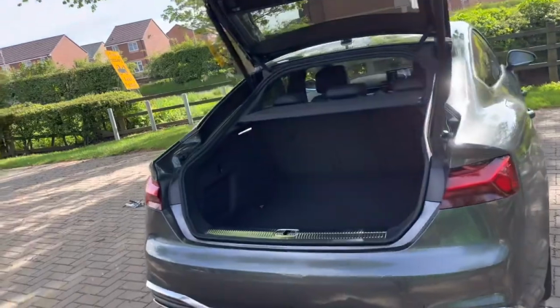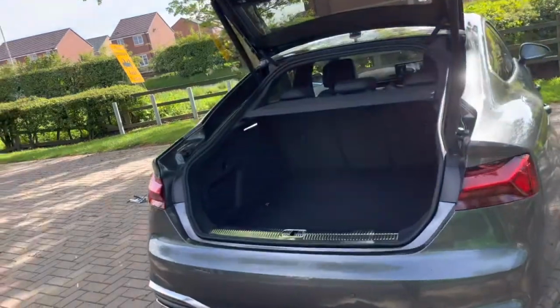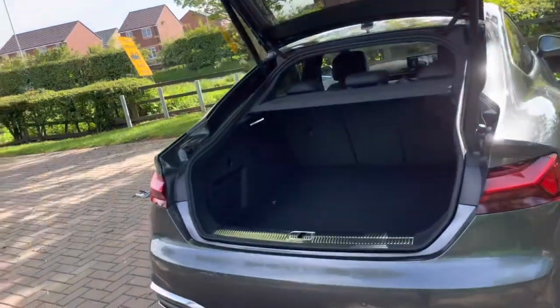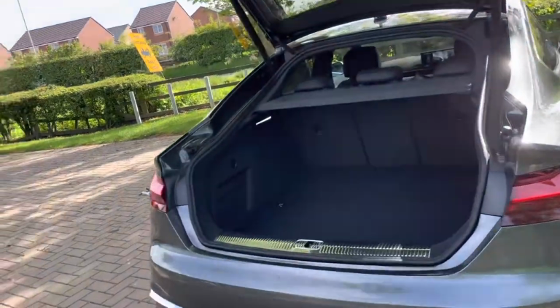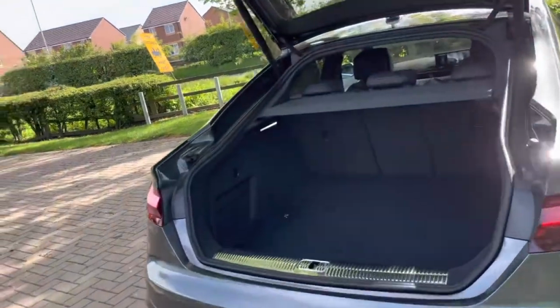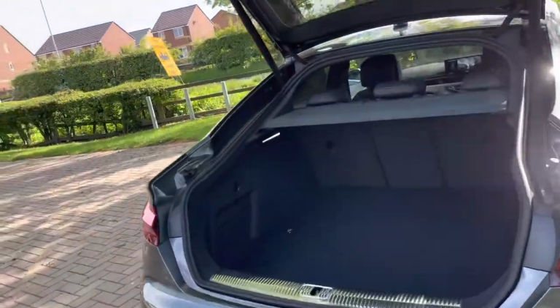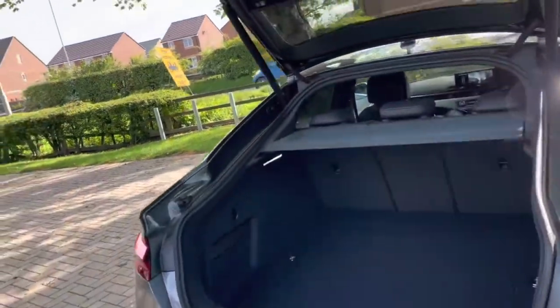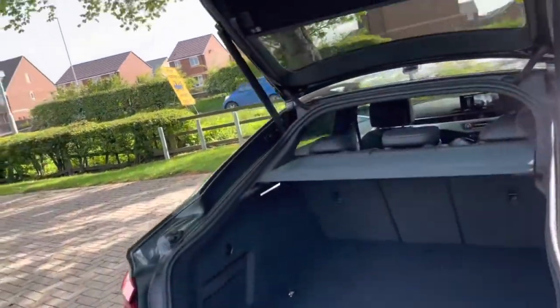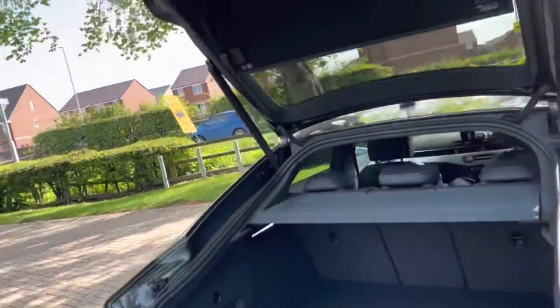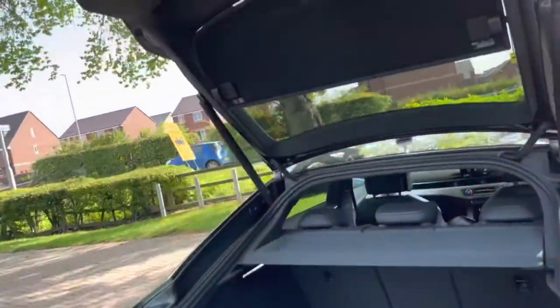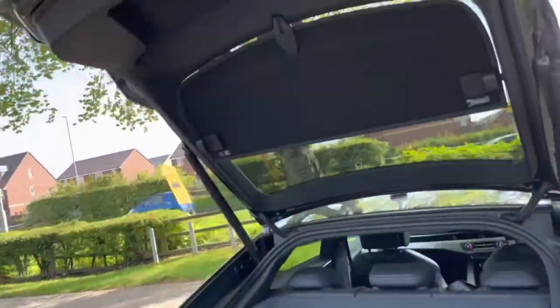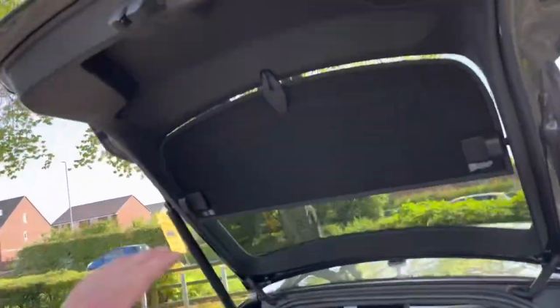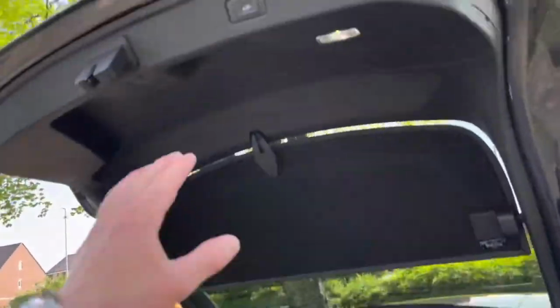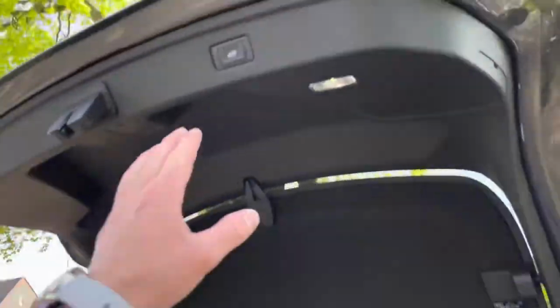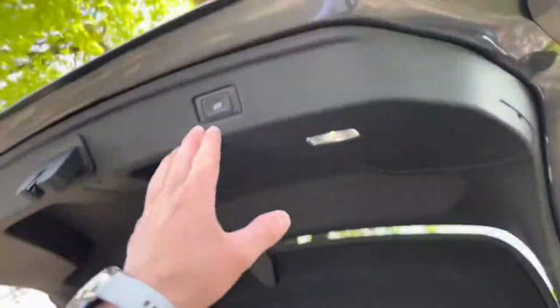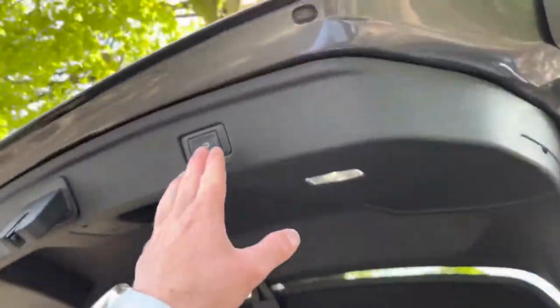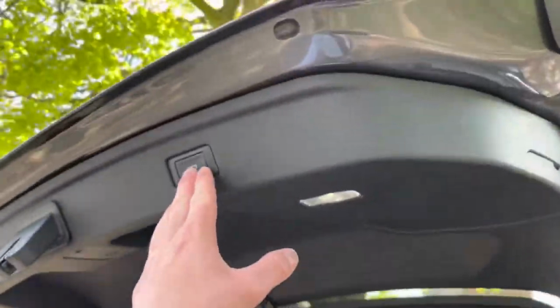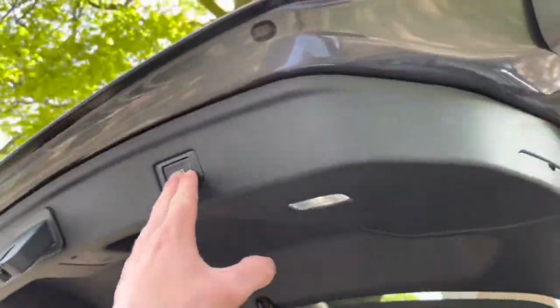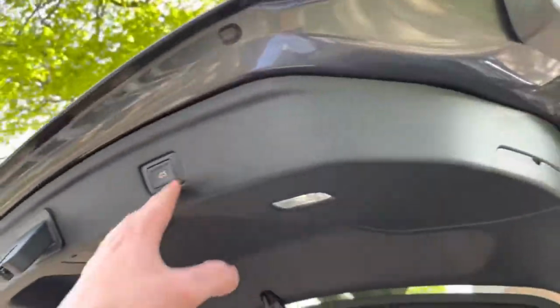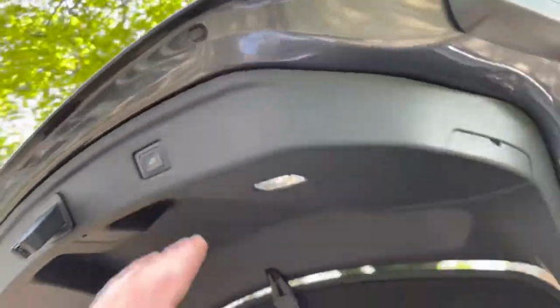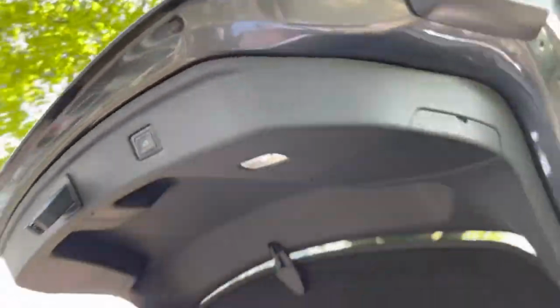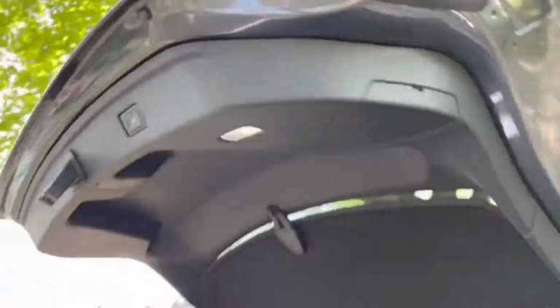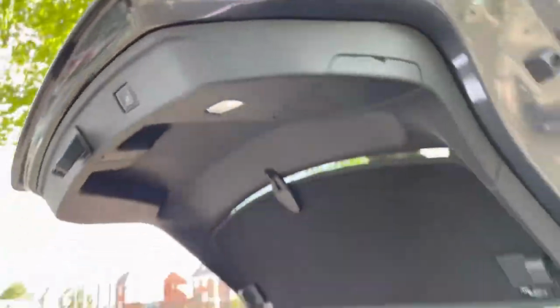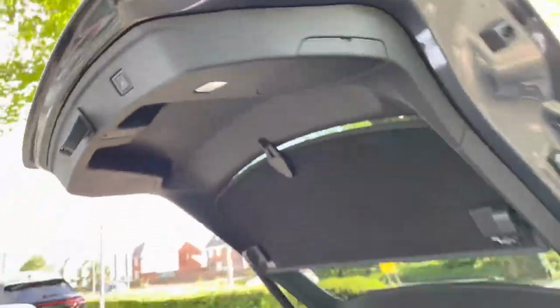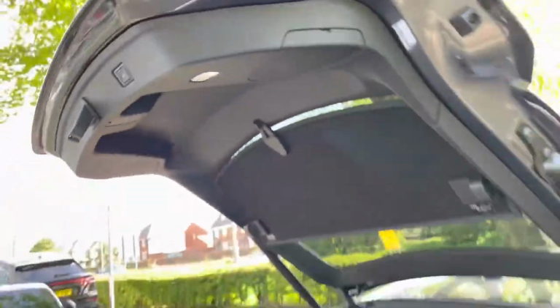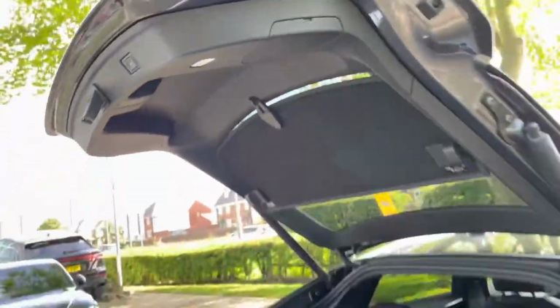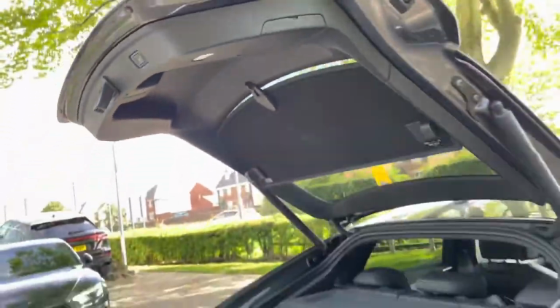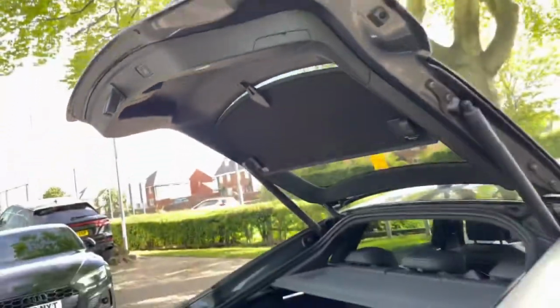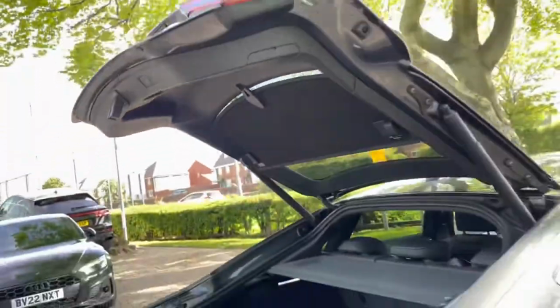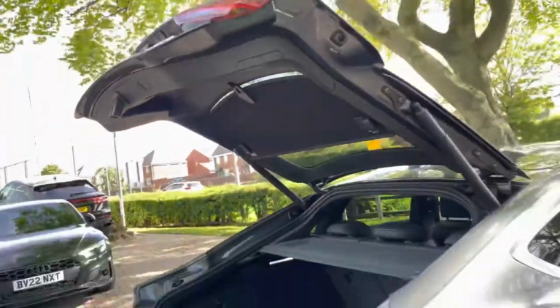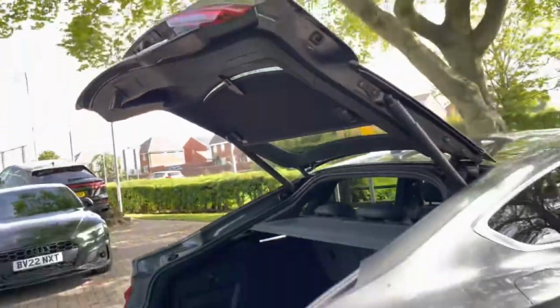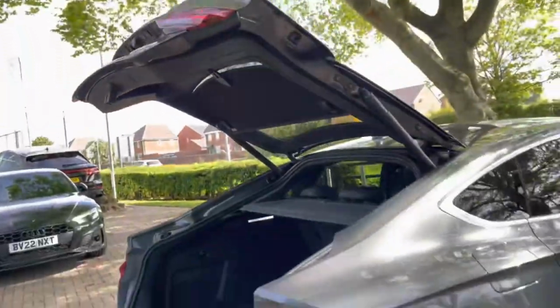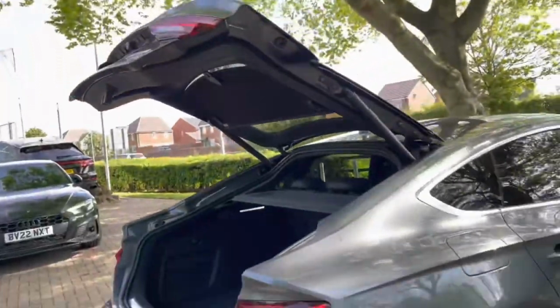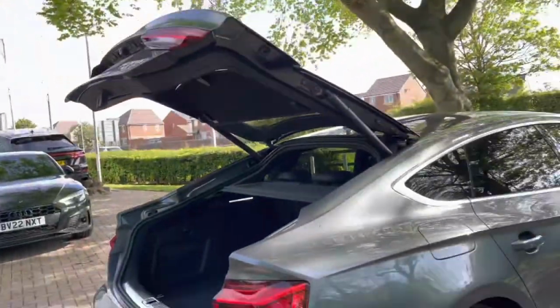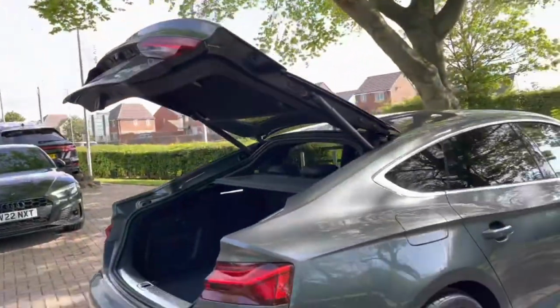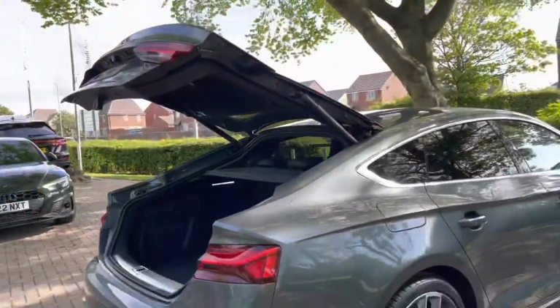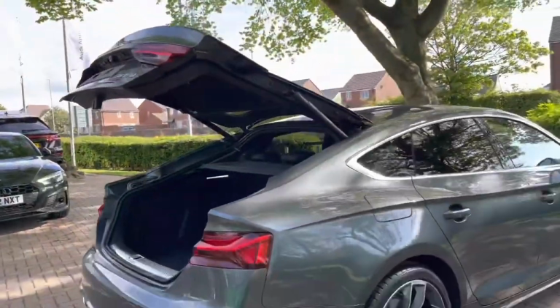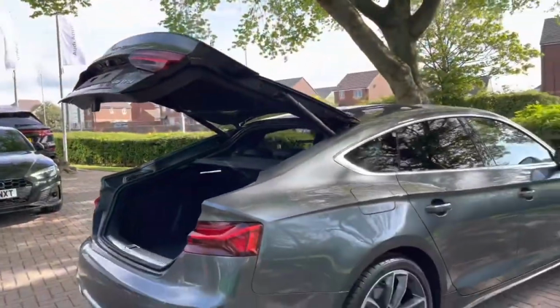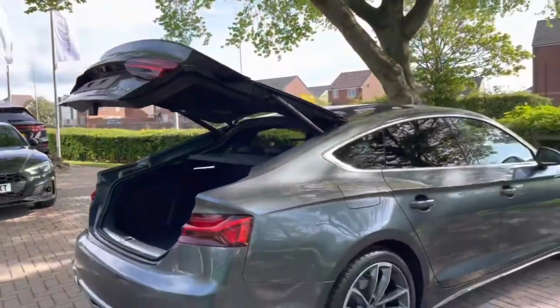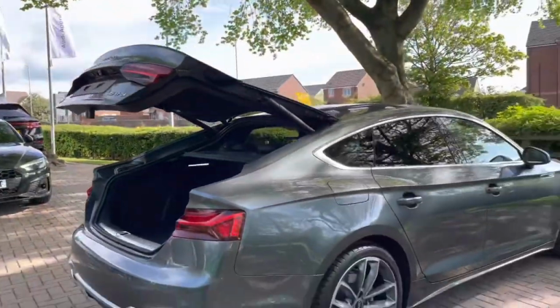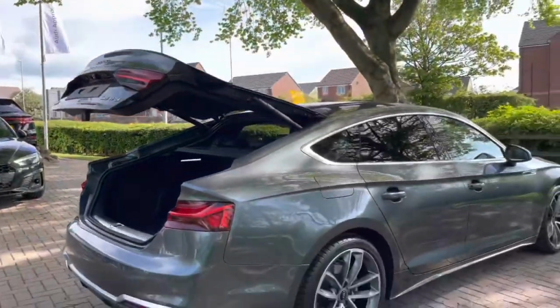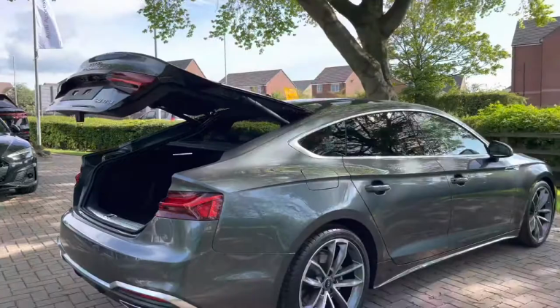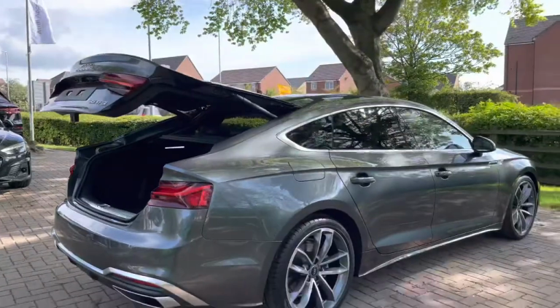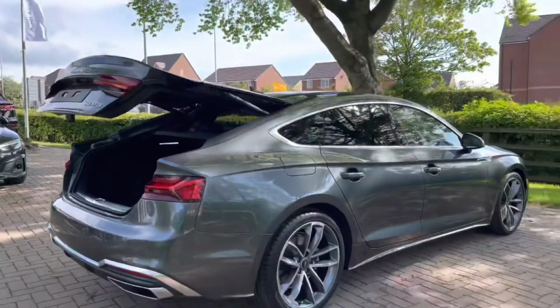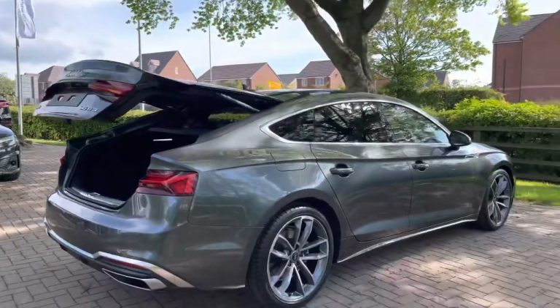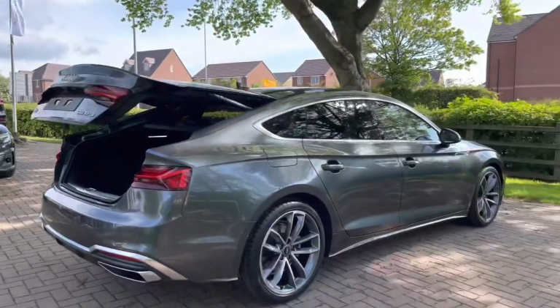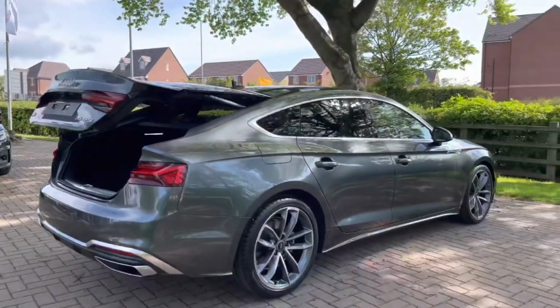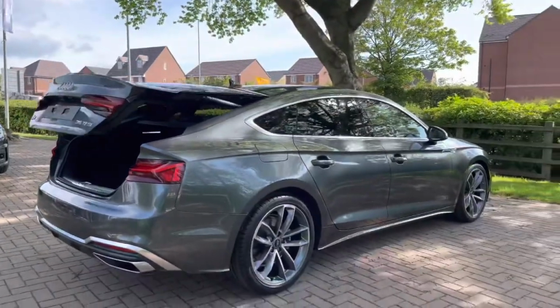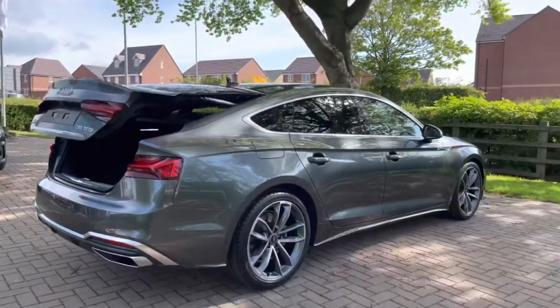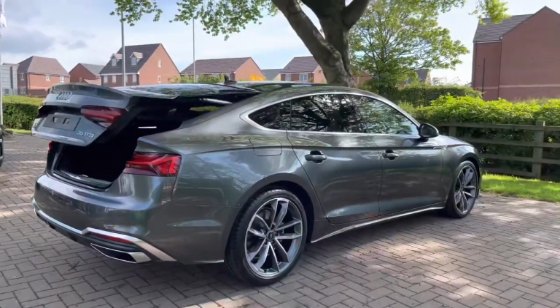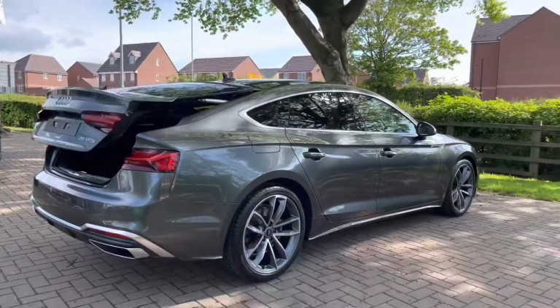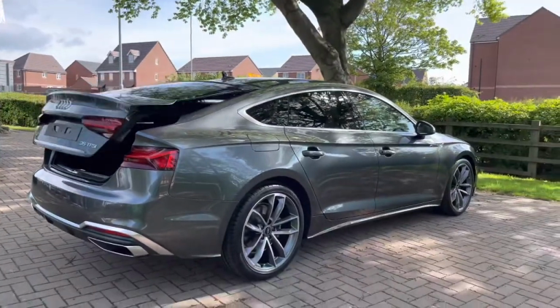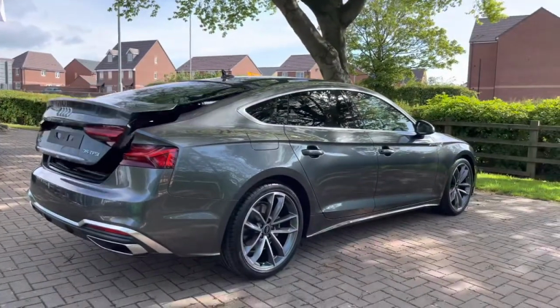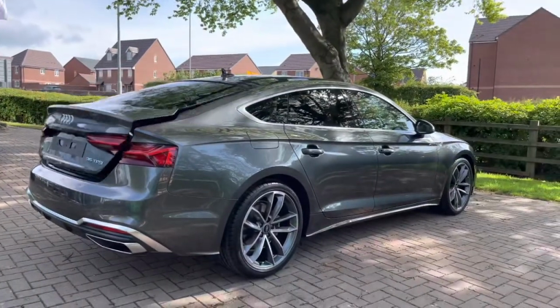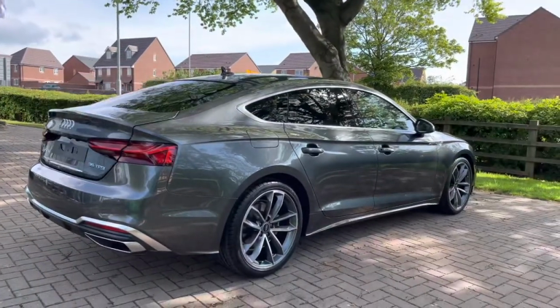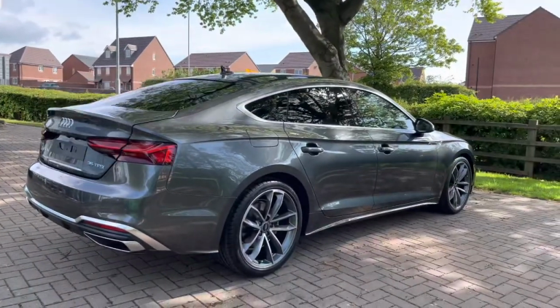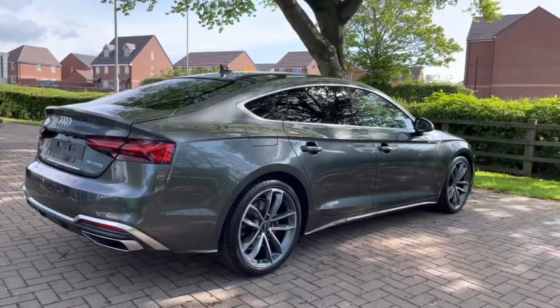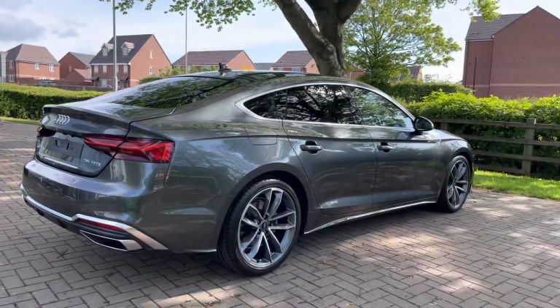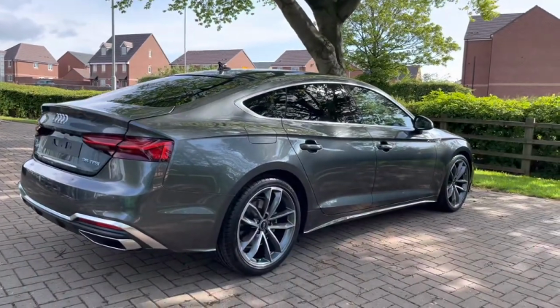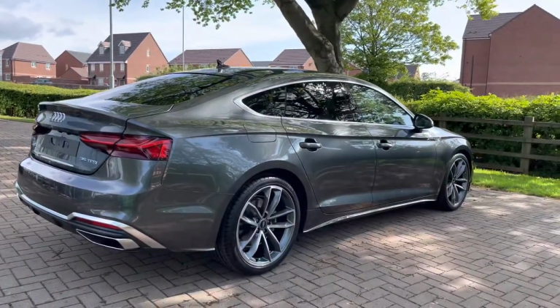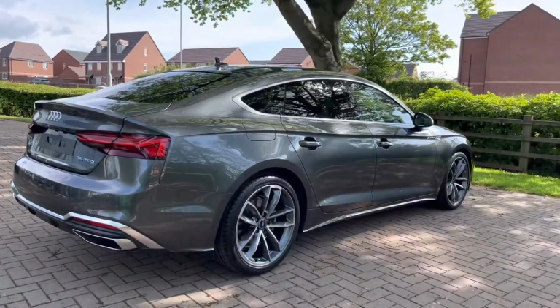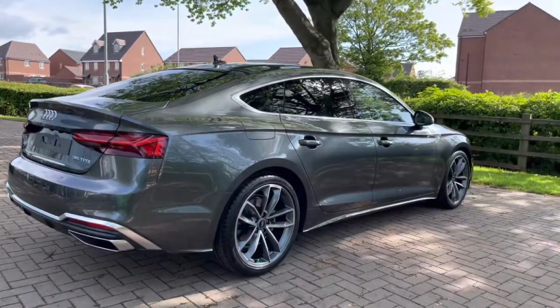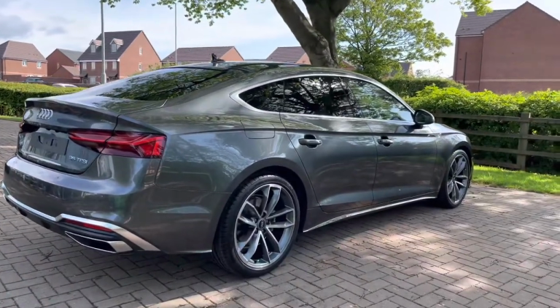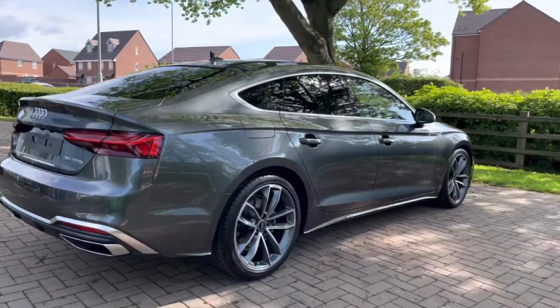We do have an electric tailgate, meaning from one push of the button the tailgate will open and also close for you, which is really handy if you've got shopping bags in your hands at the time.